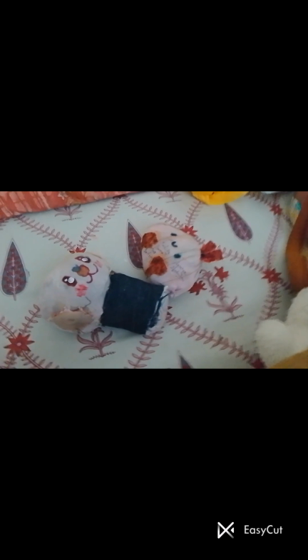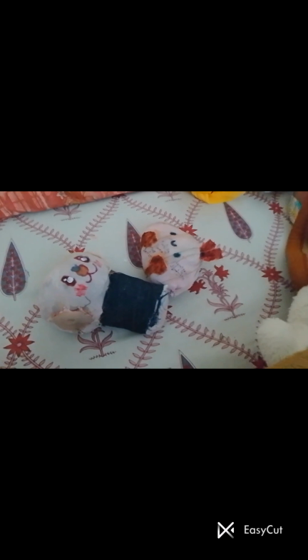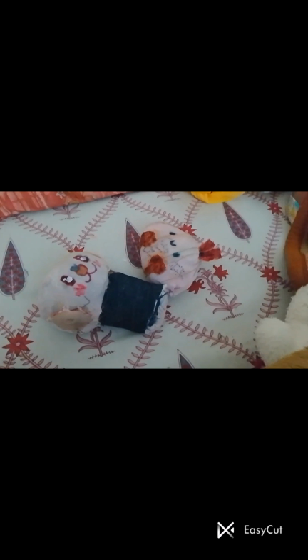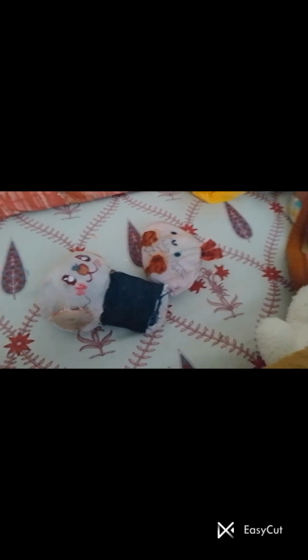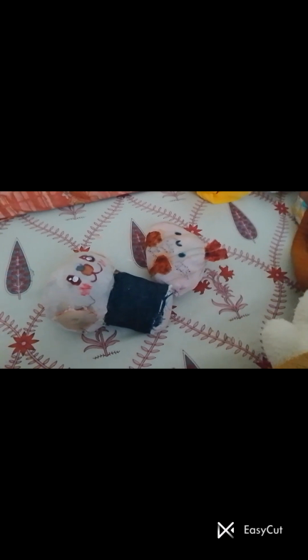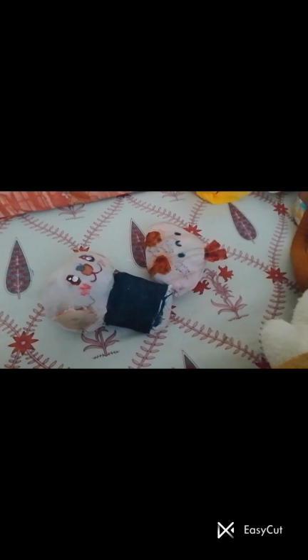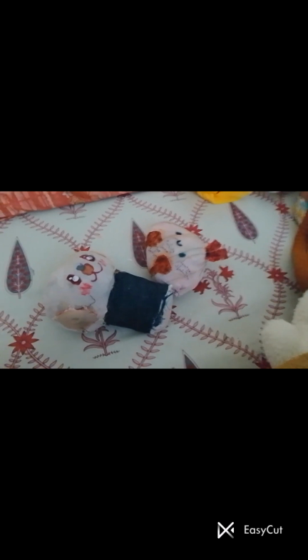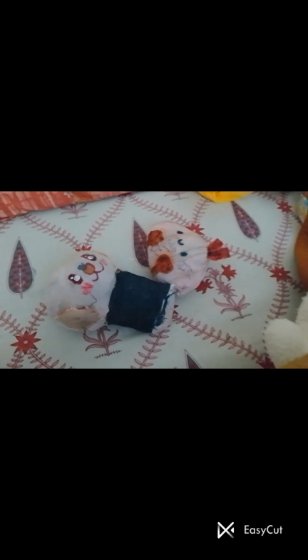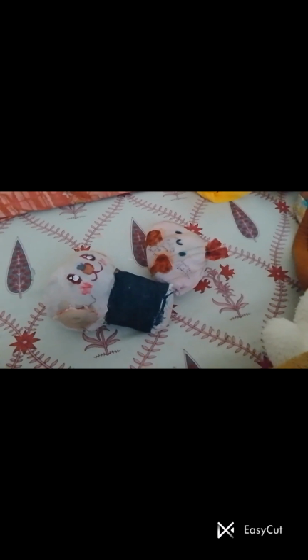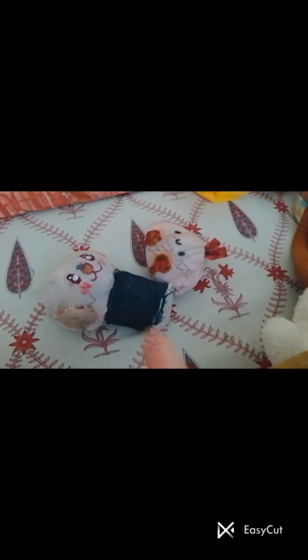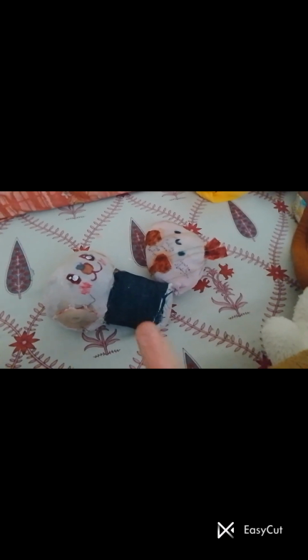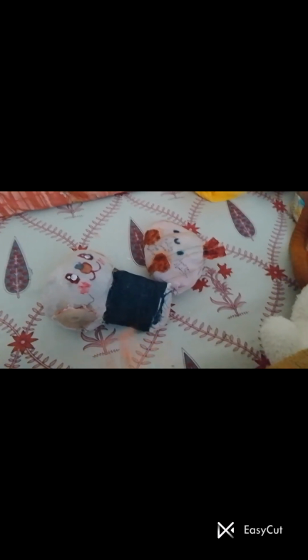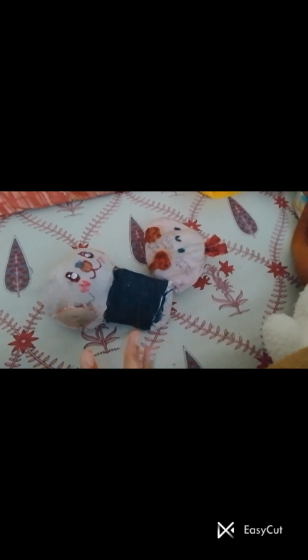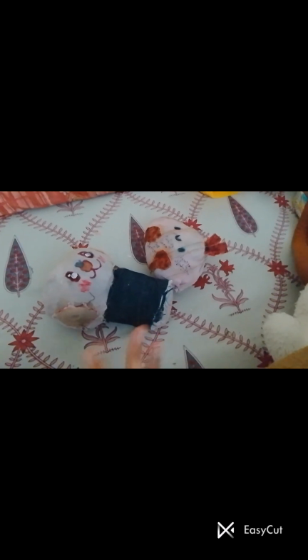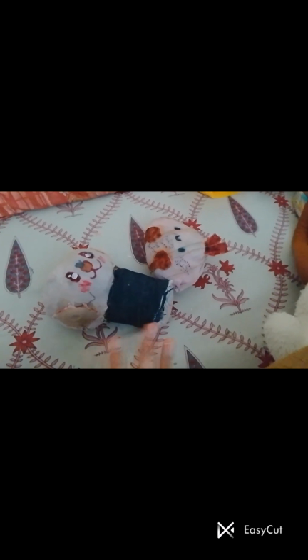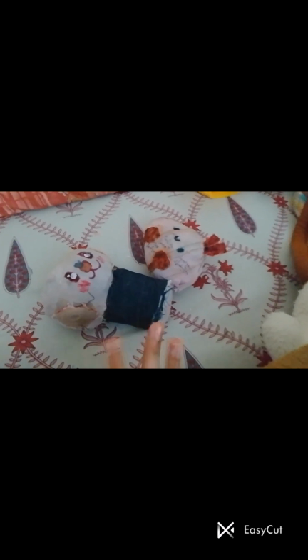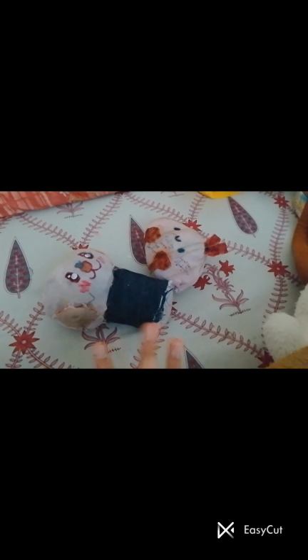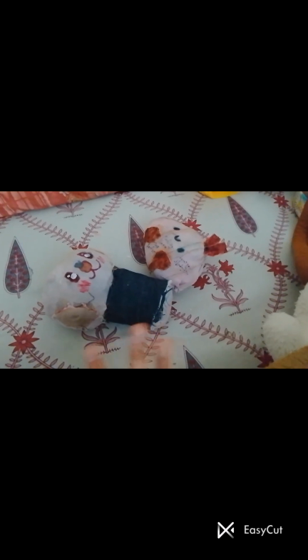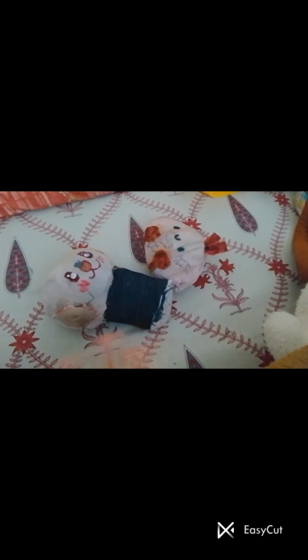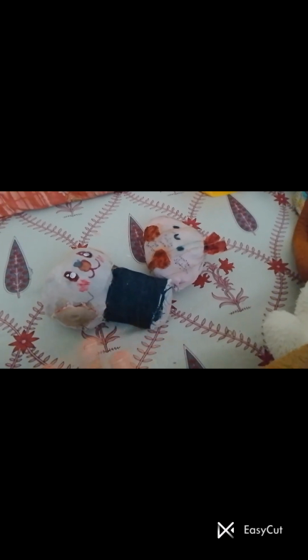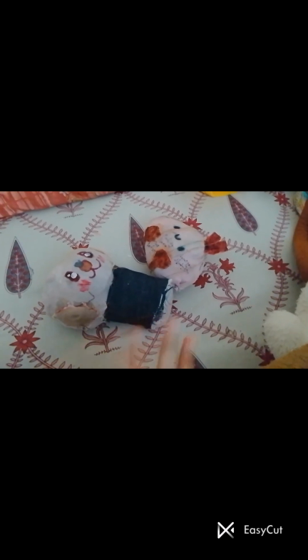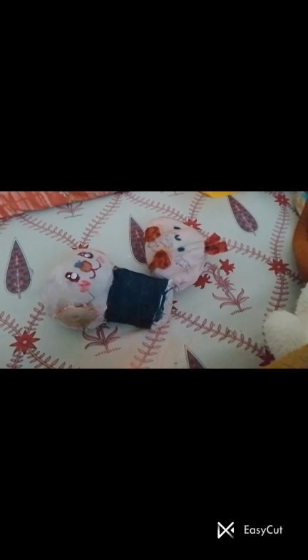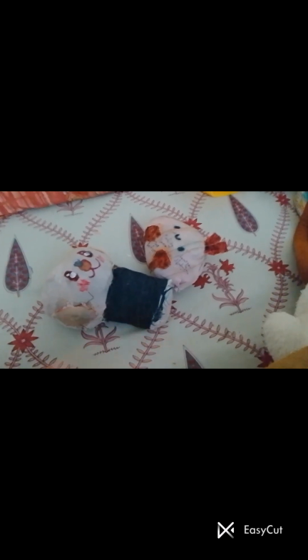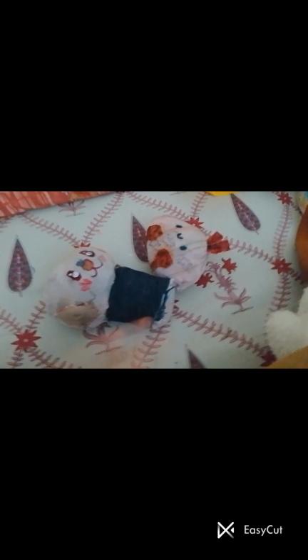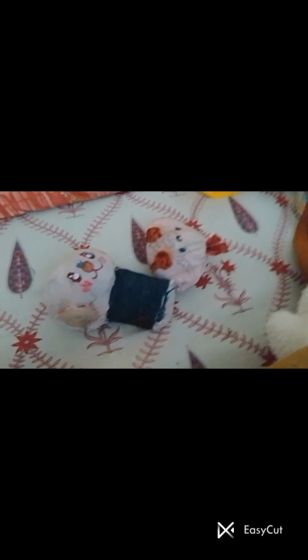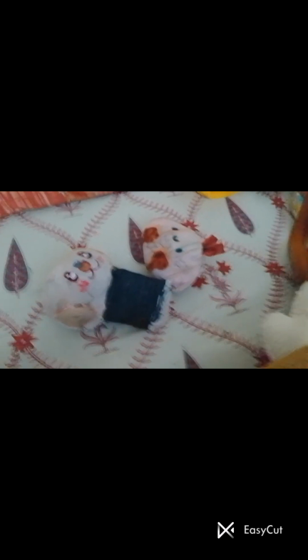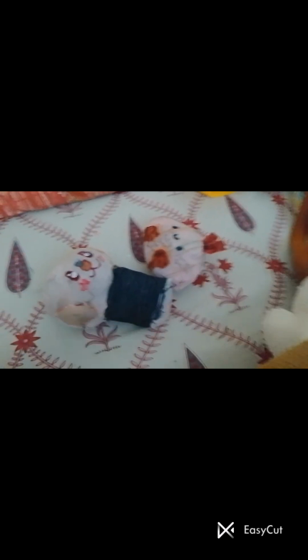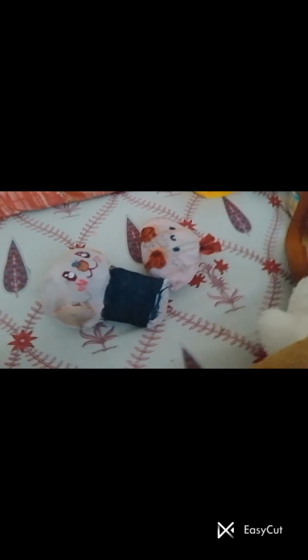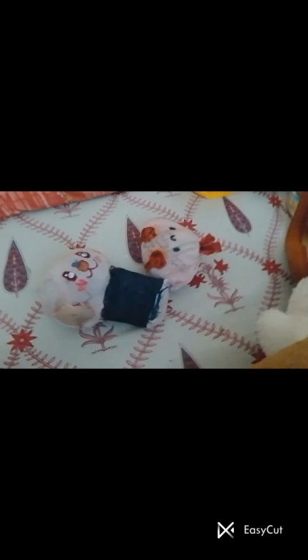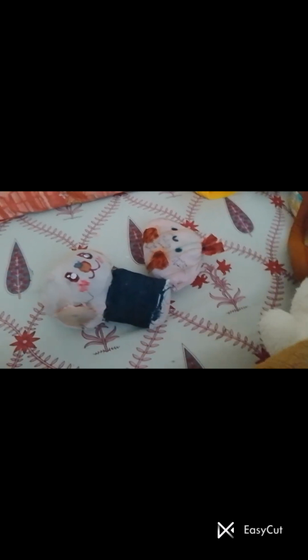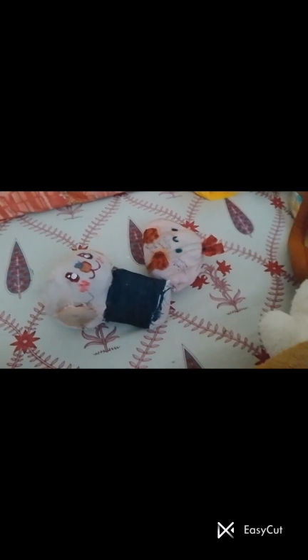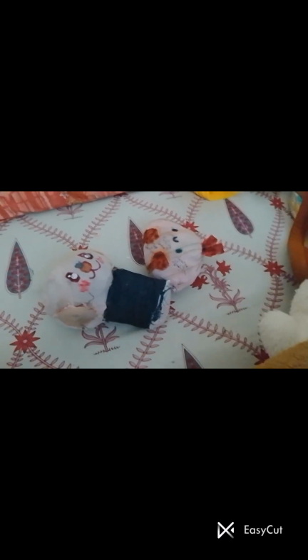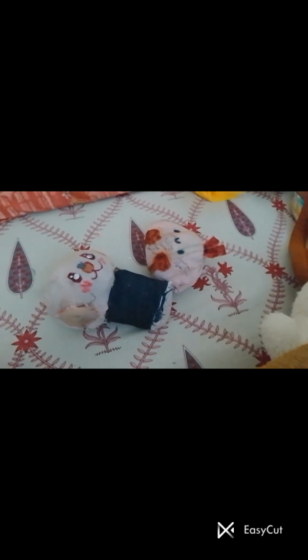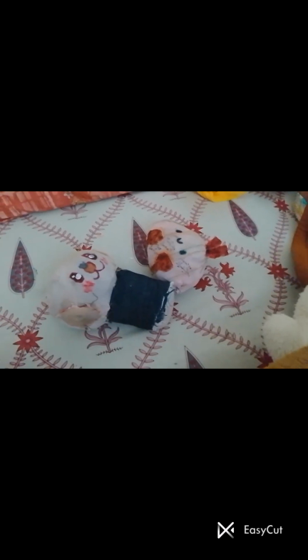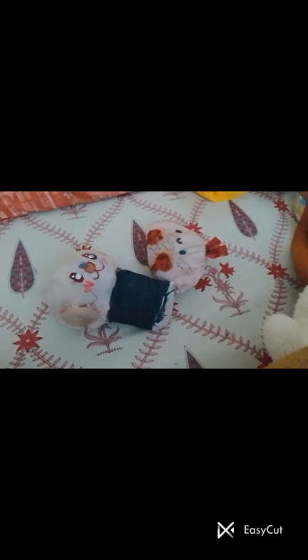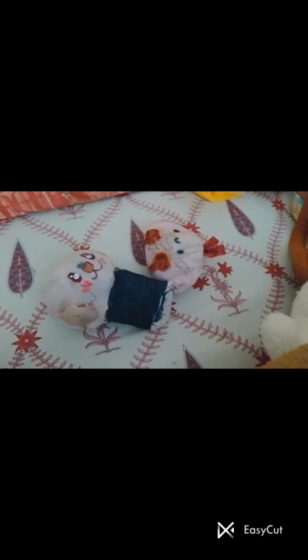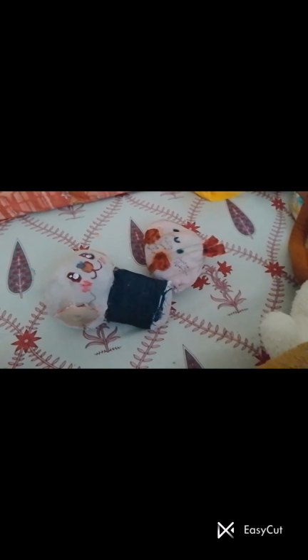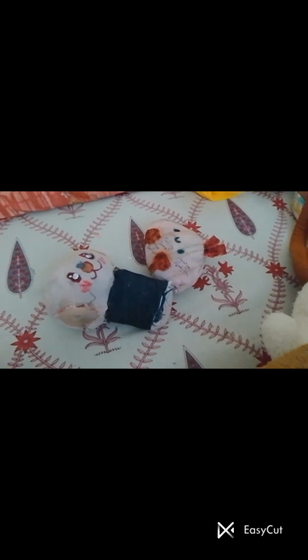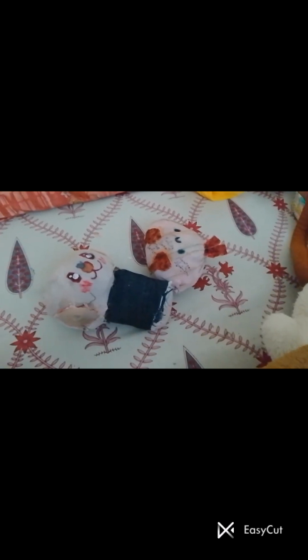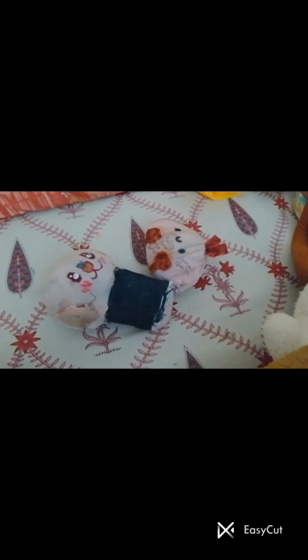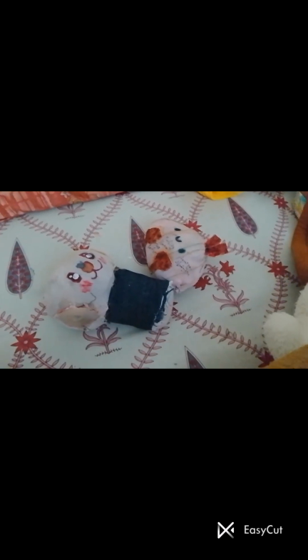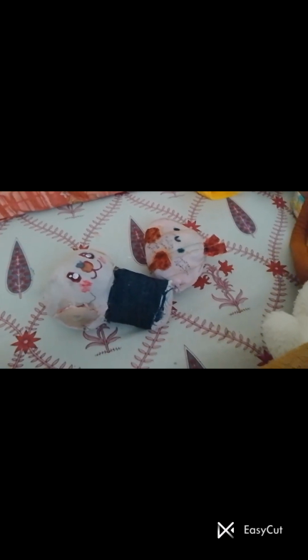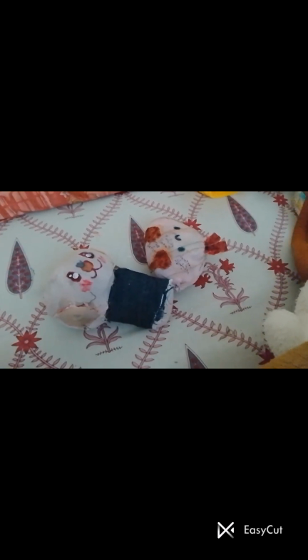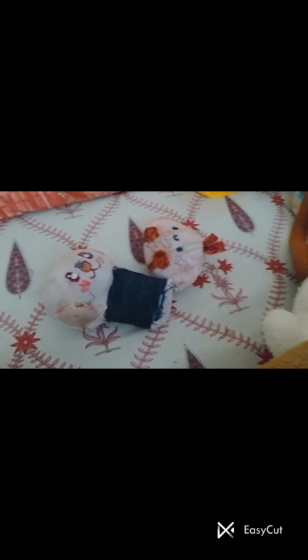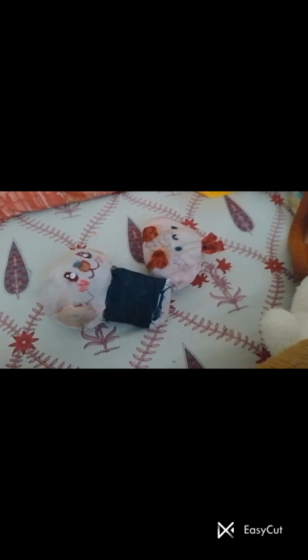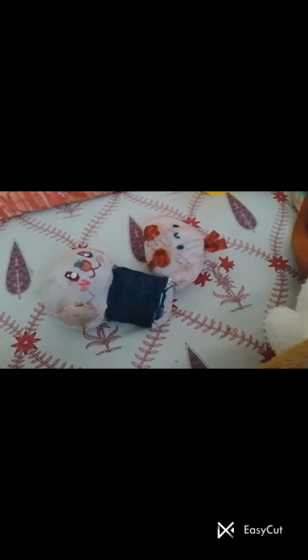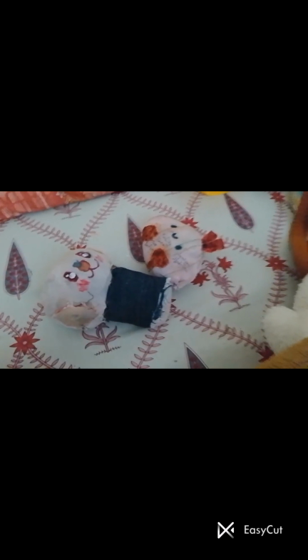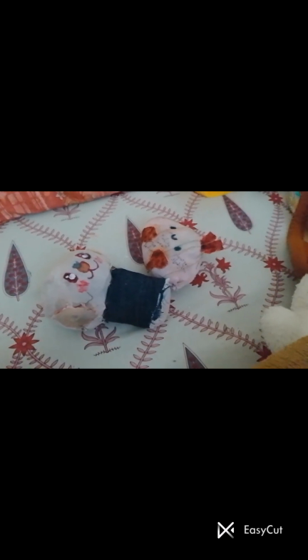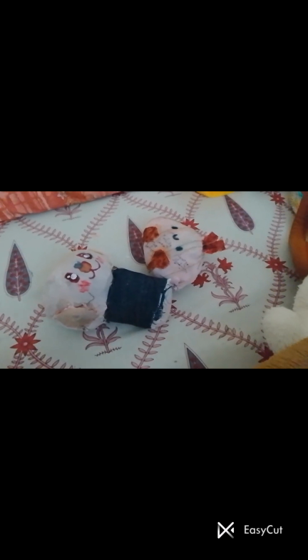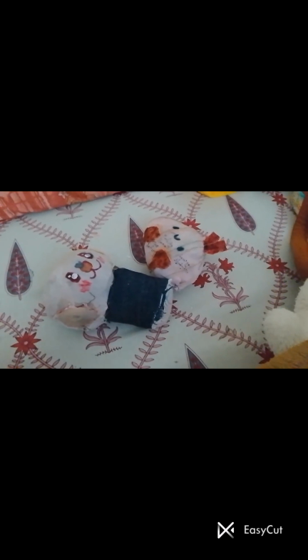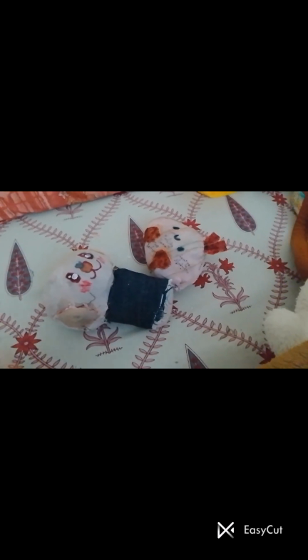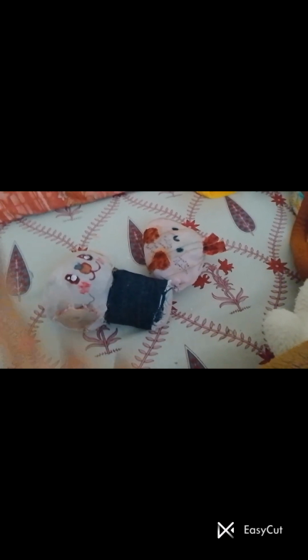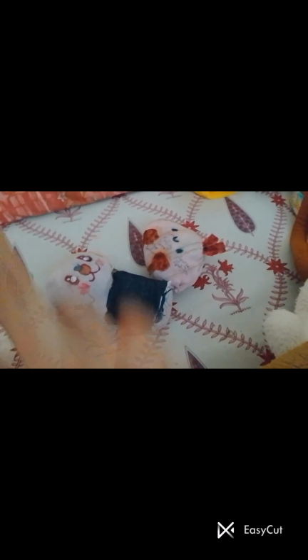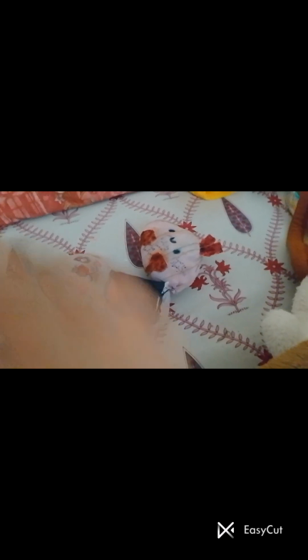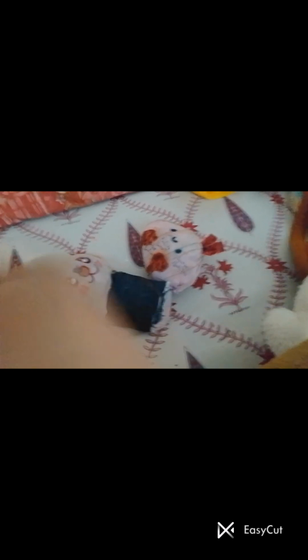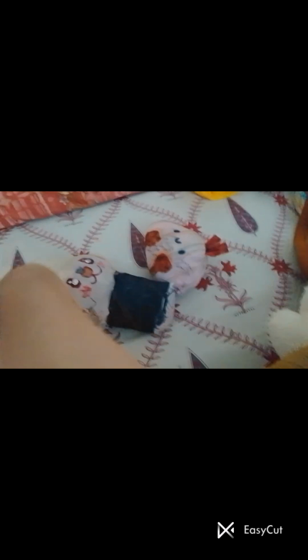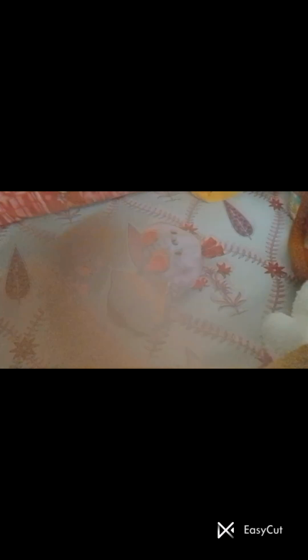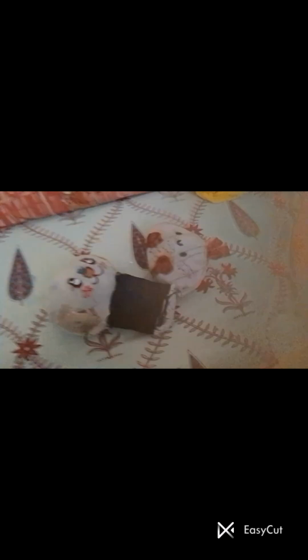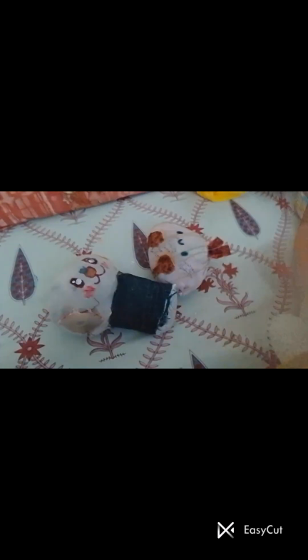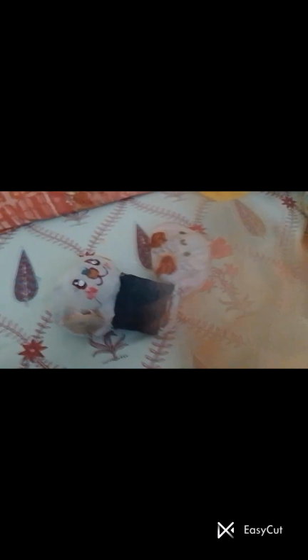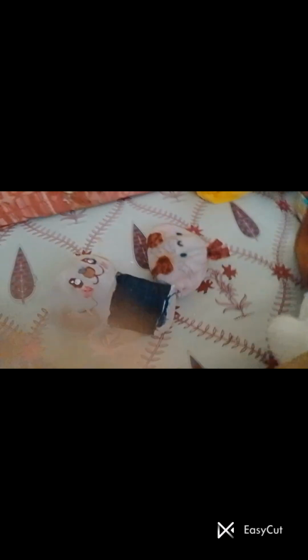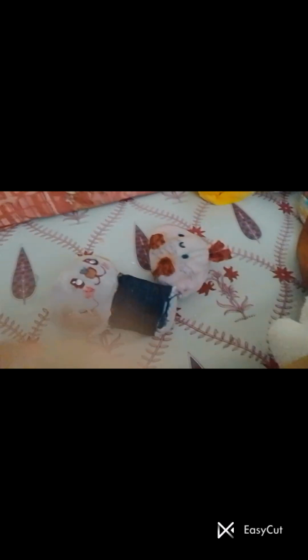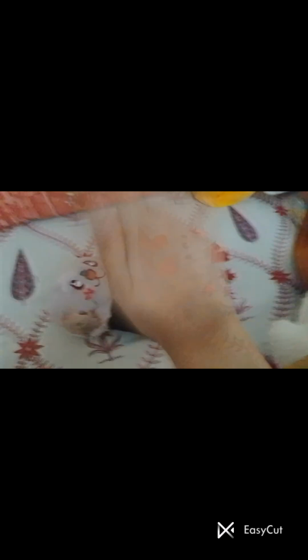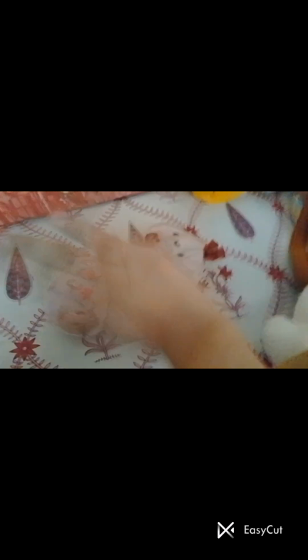So I hope you guys enjoyed this video — like and subscribe to DIY 4 Plushies. Bye!